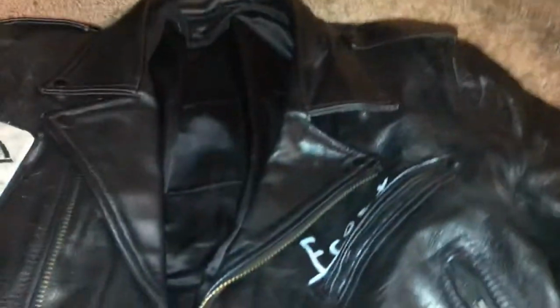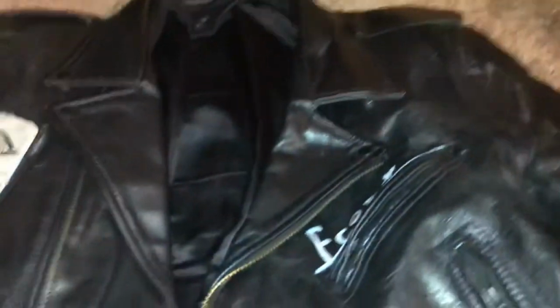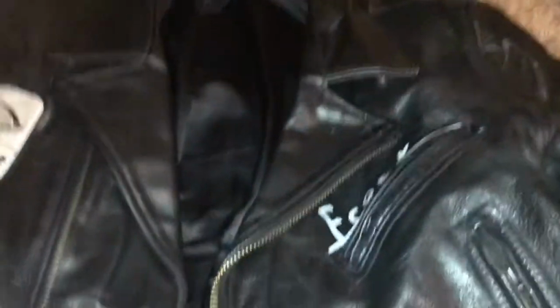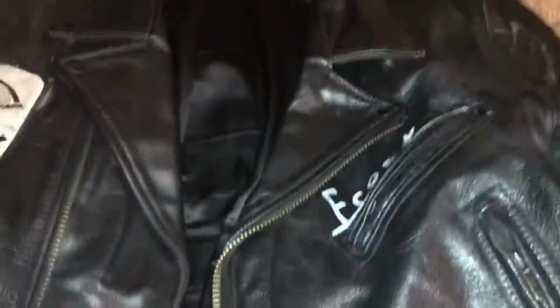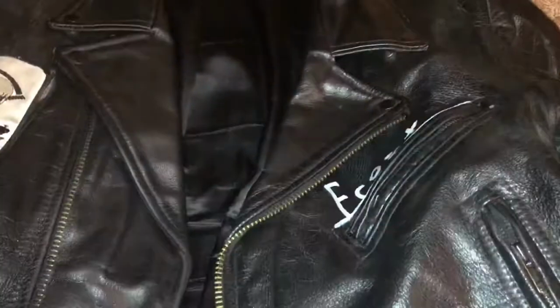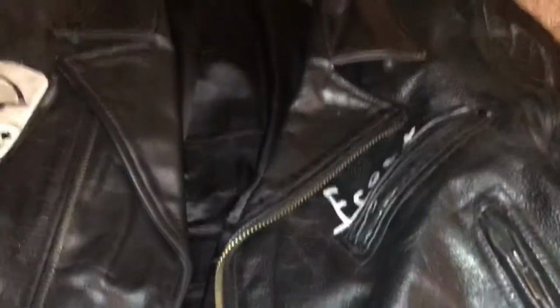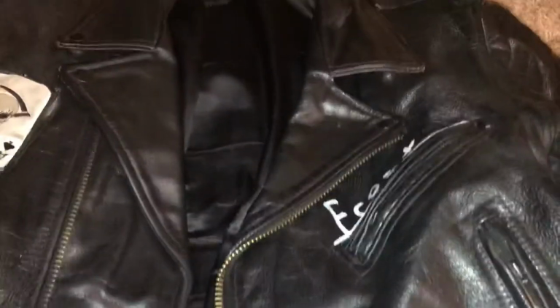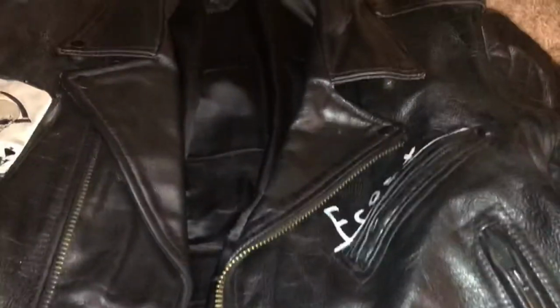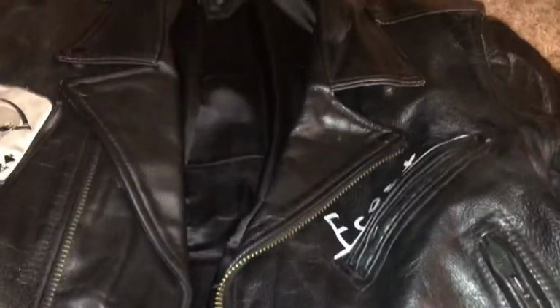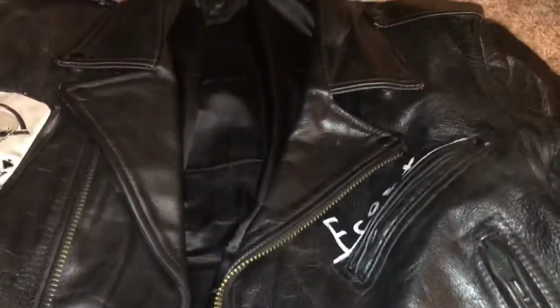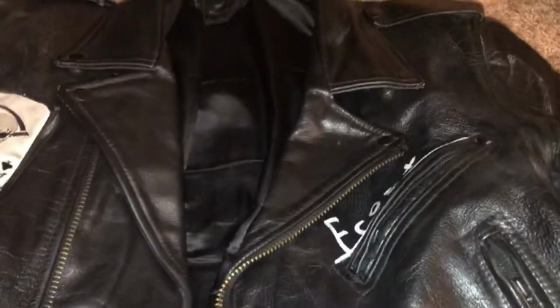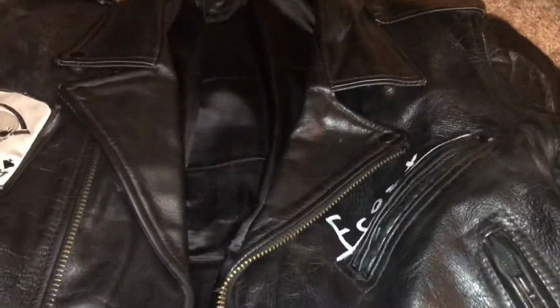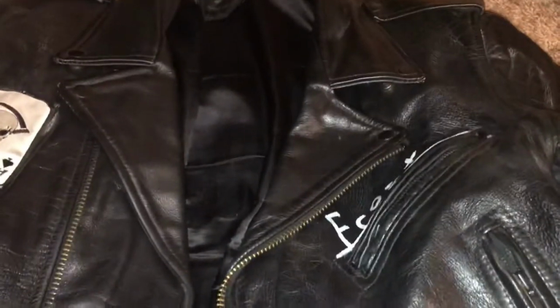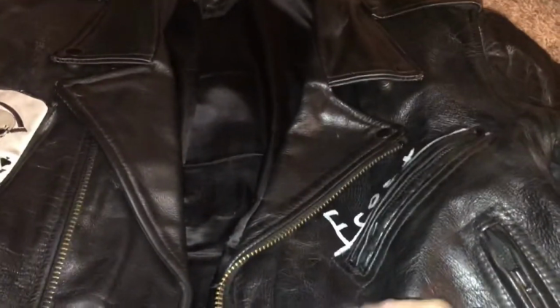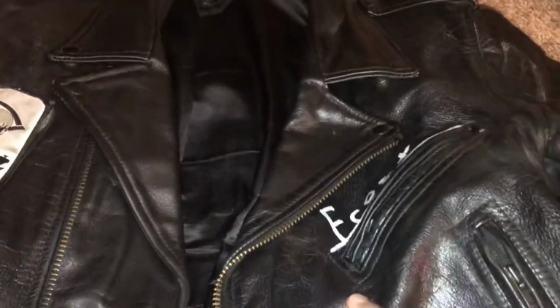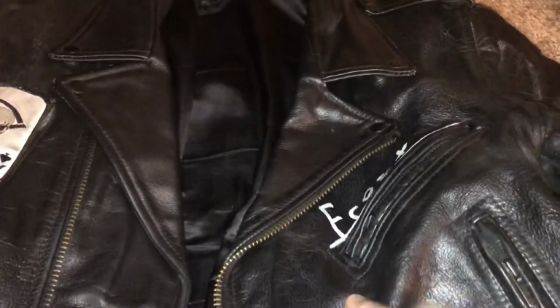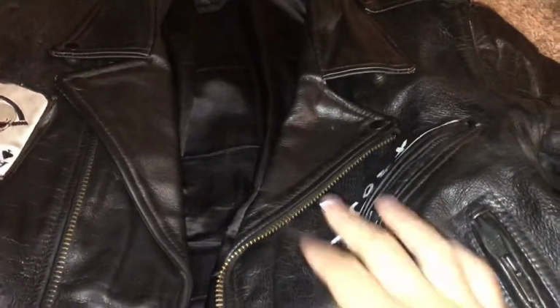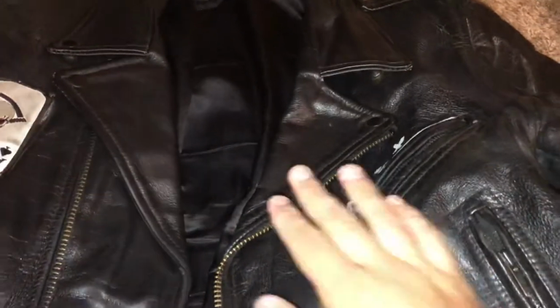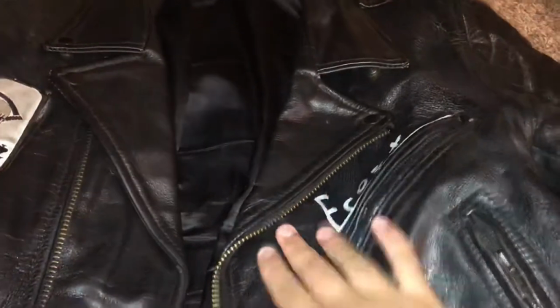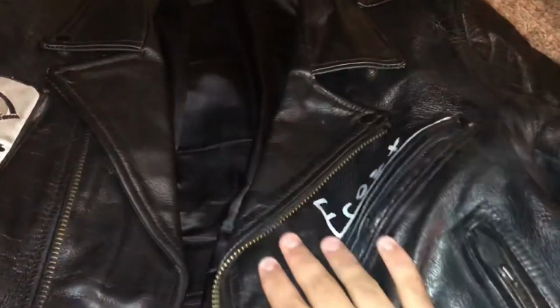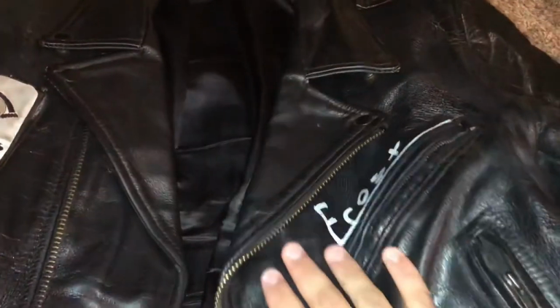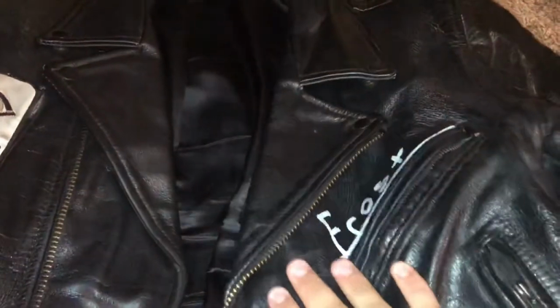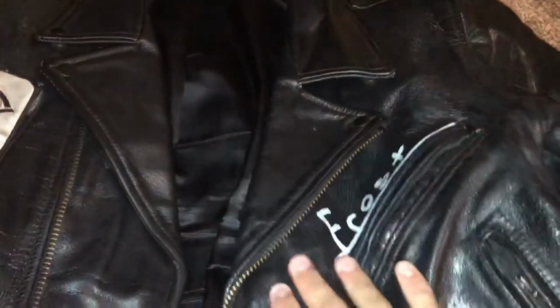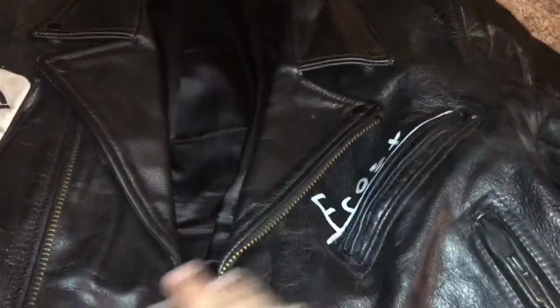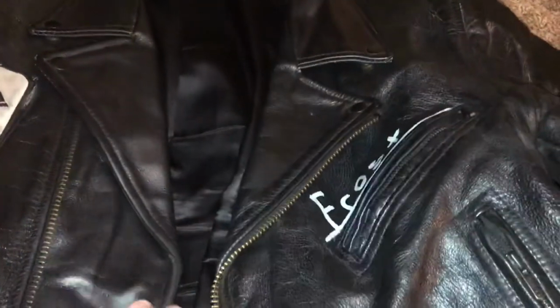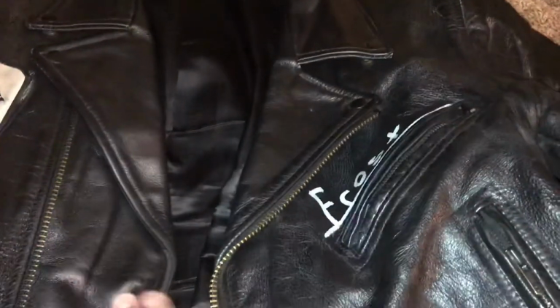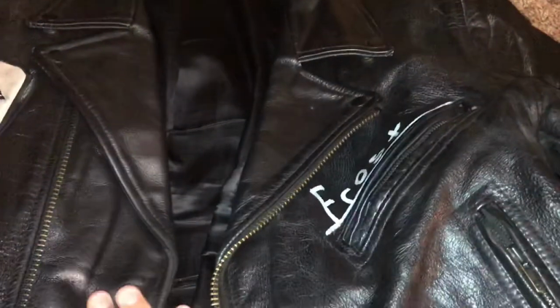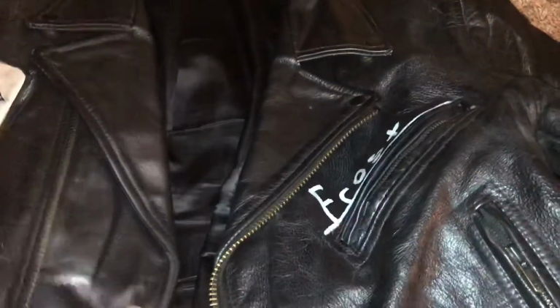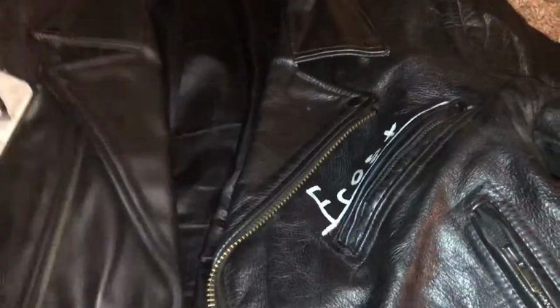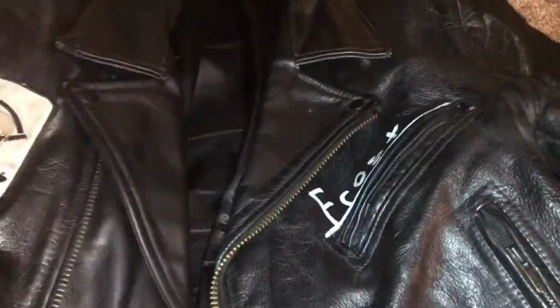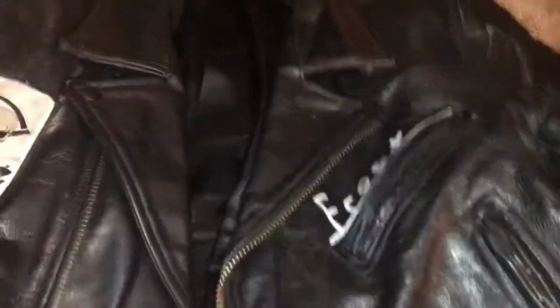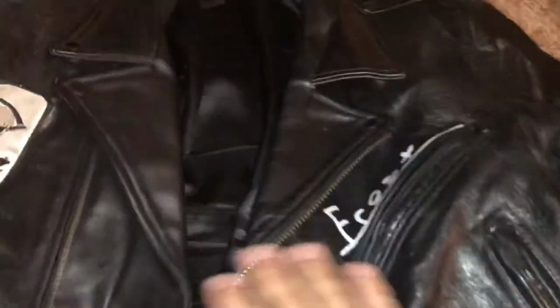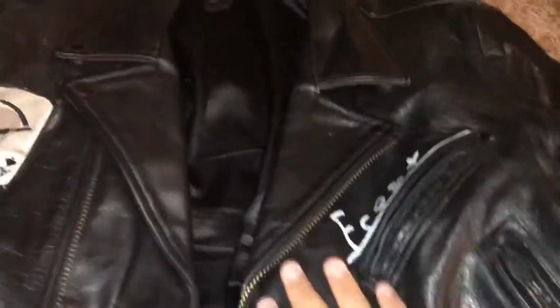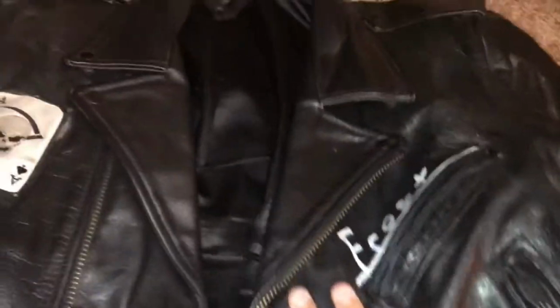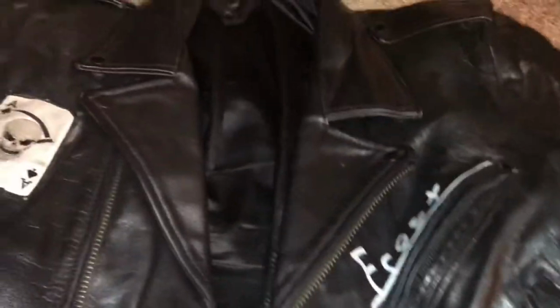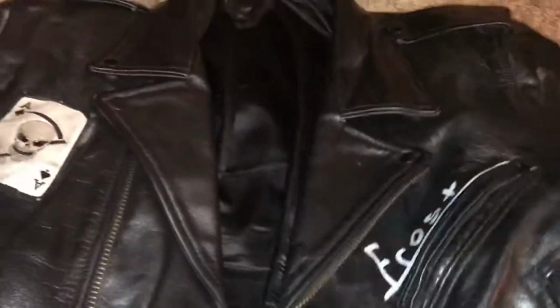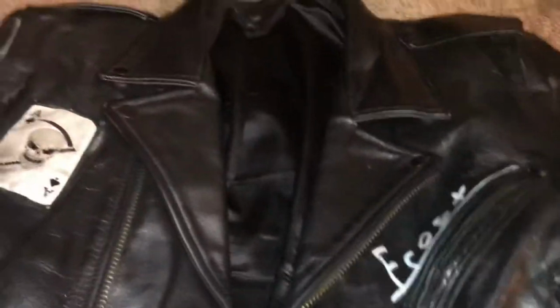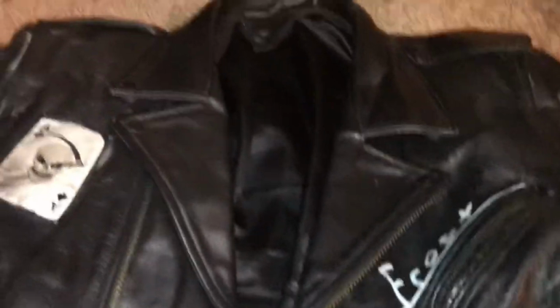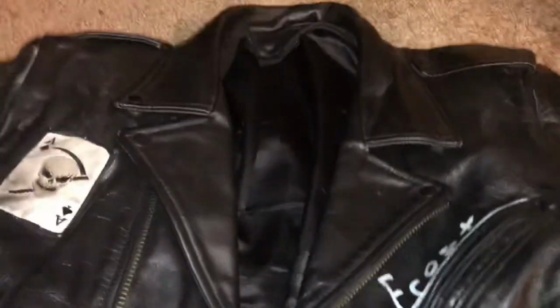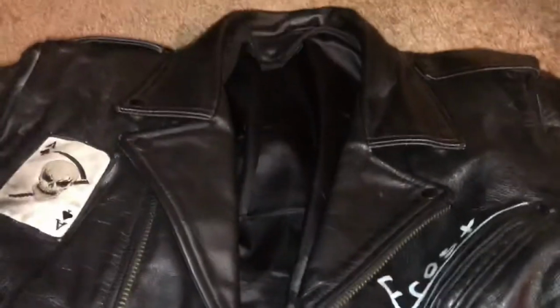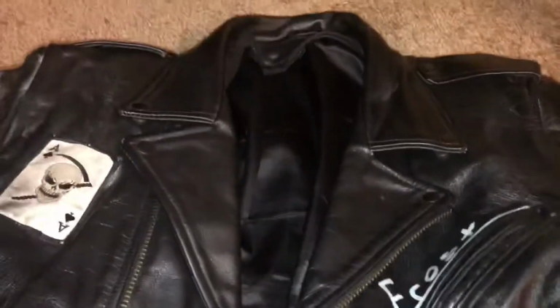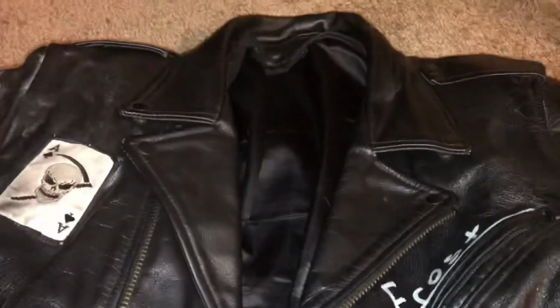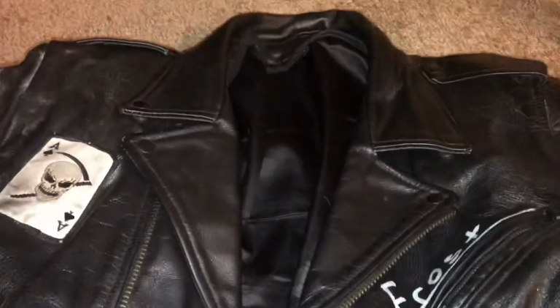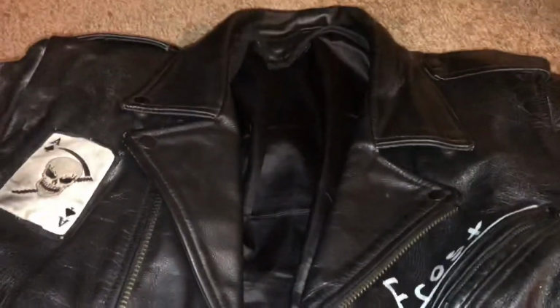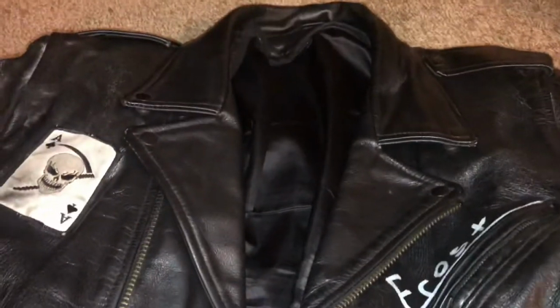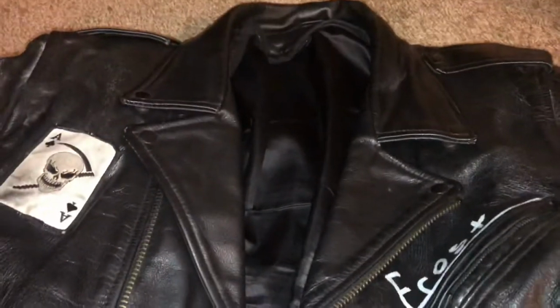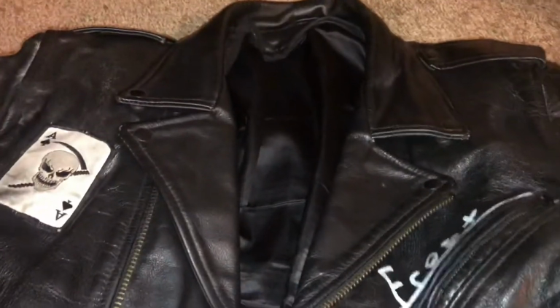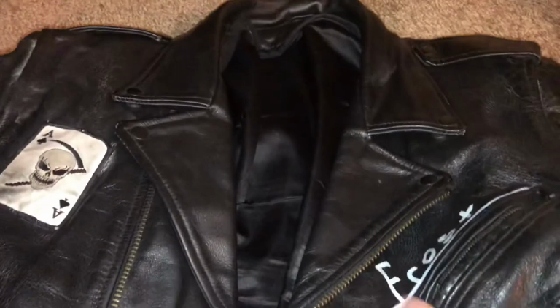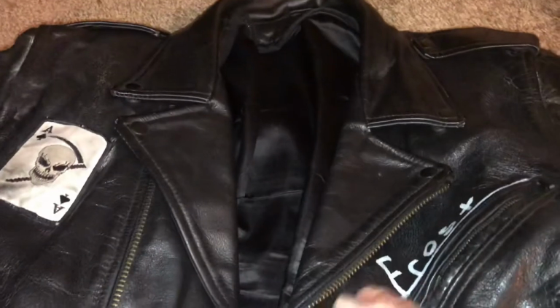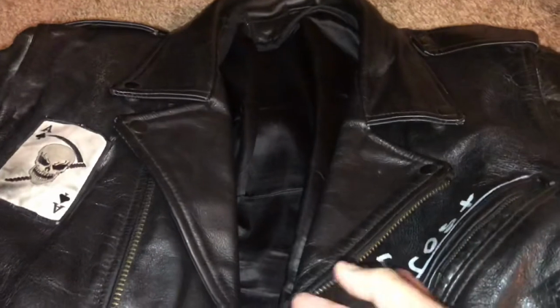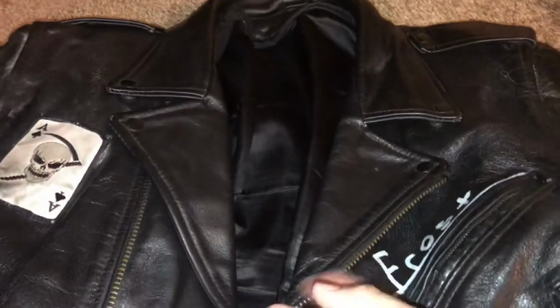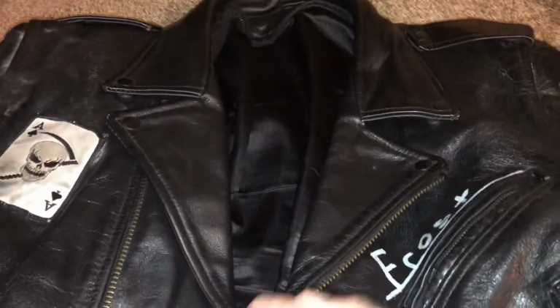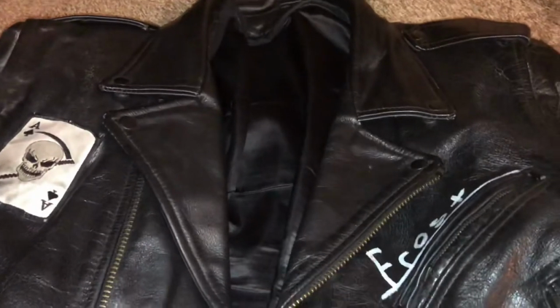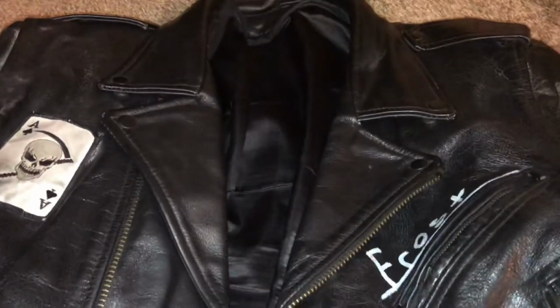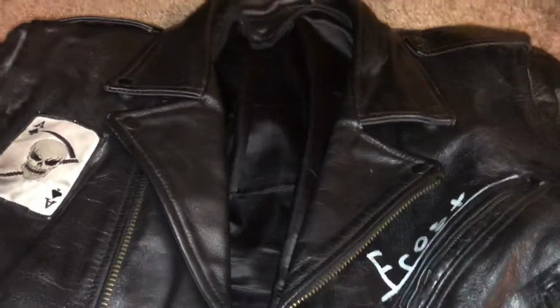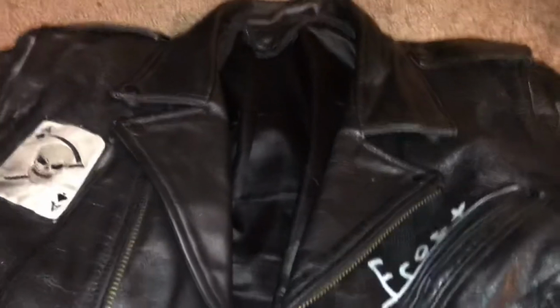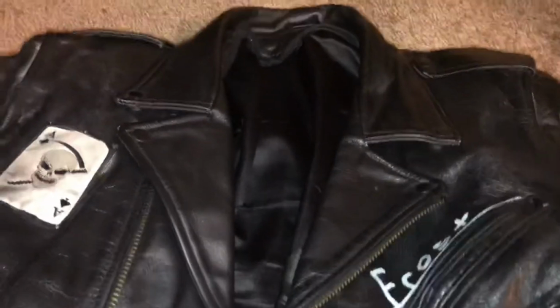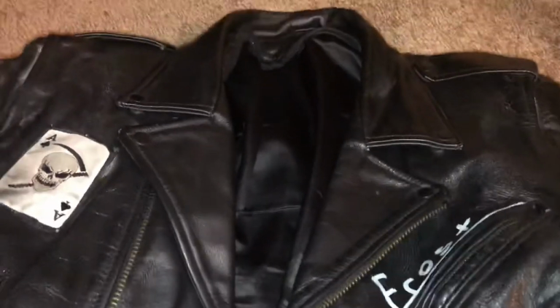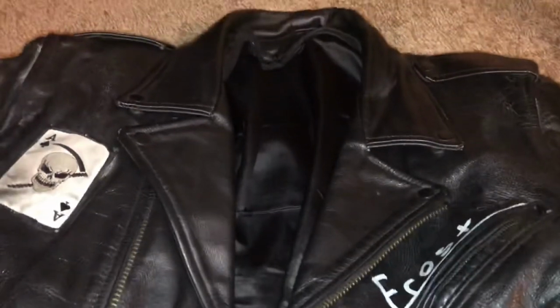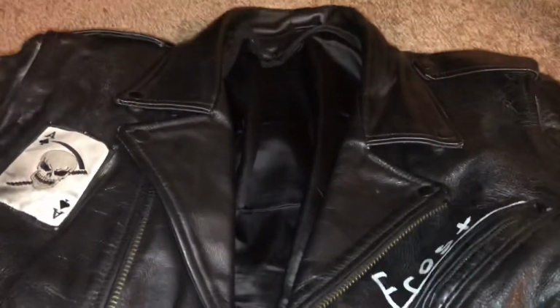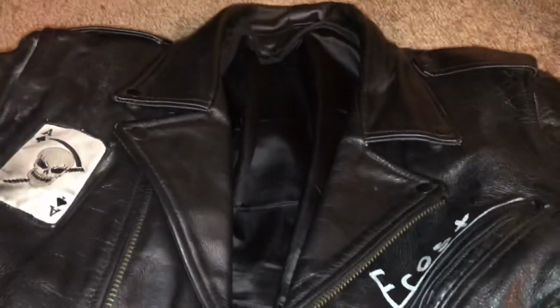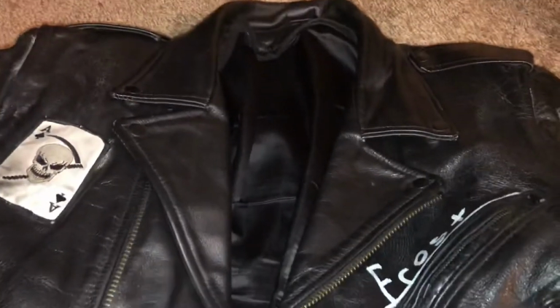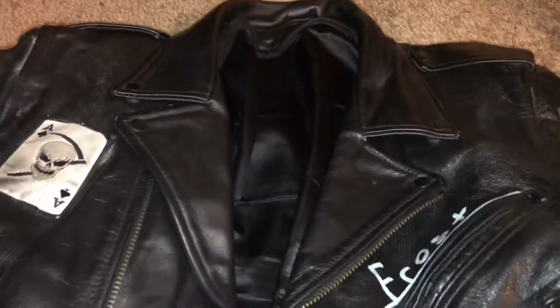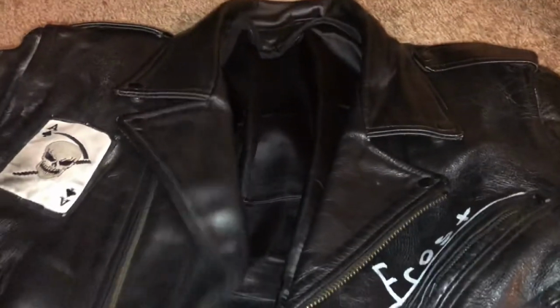Hi, what is up all of you cool cats out there? This is Purex23 and today I wanted to make a quick video of how you would apply a pin to a leather jacket.